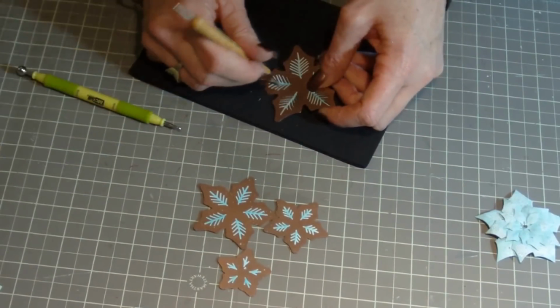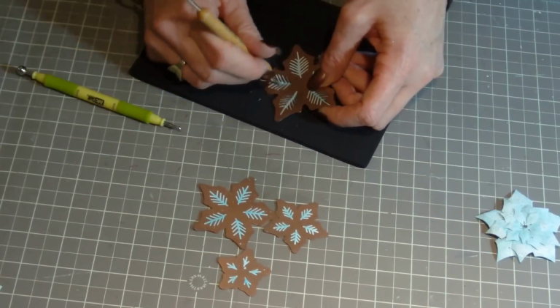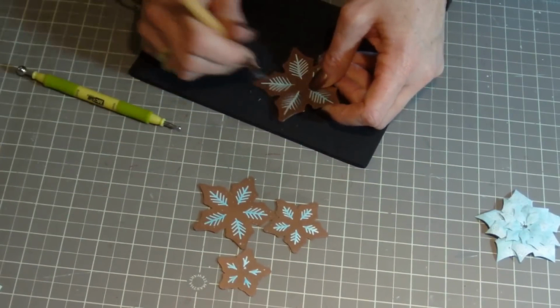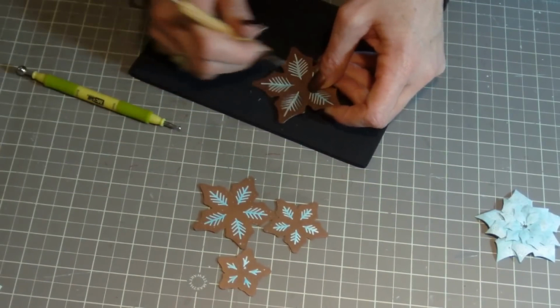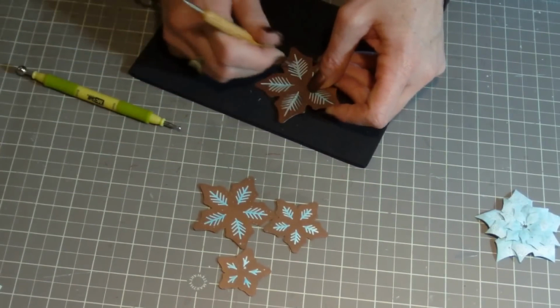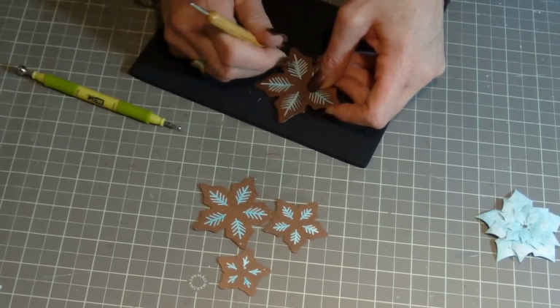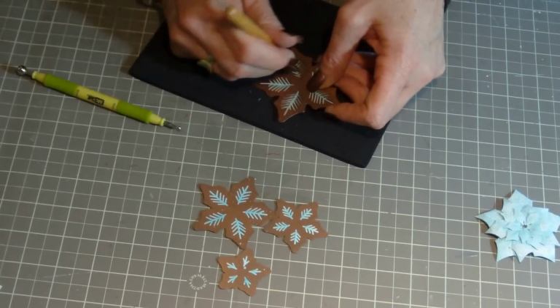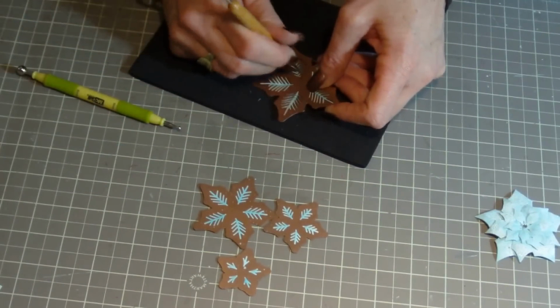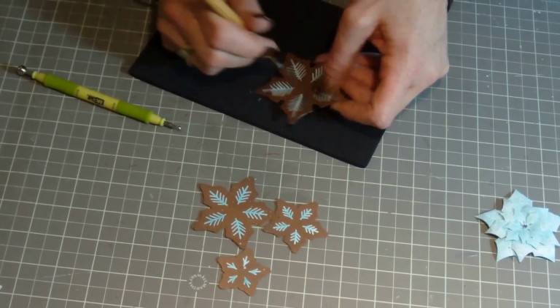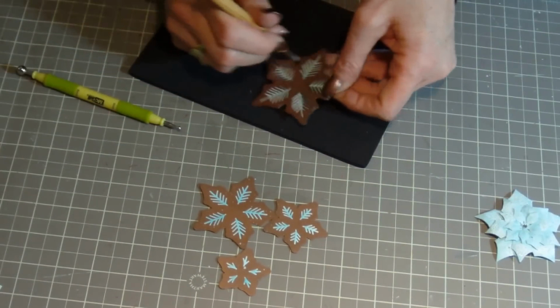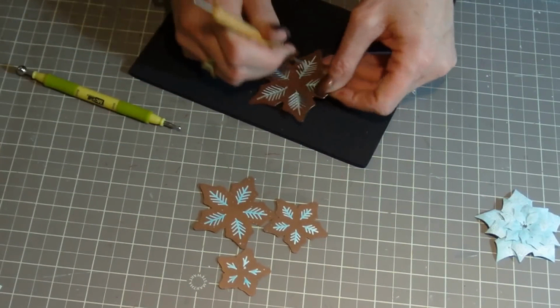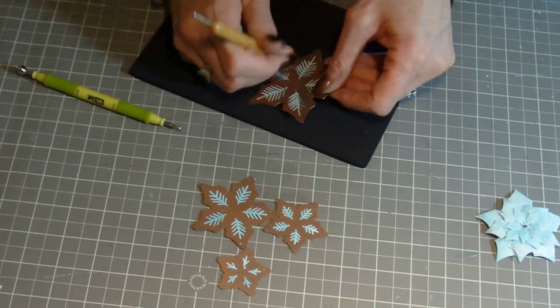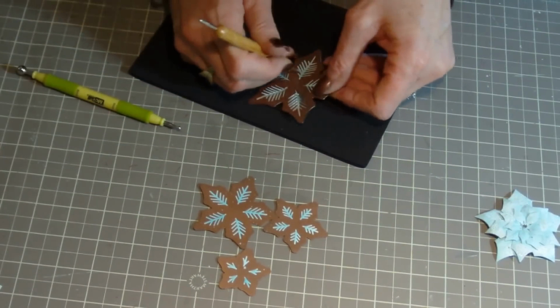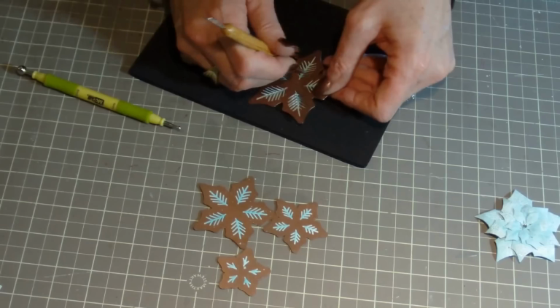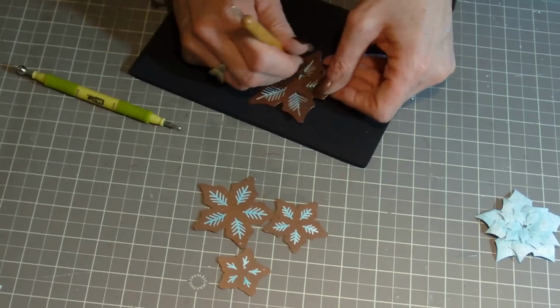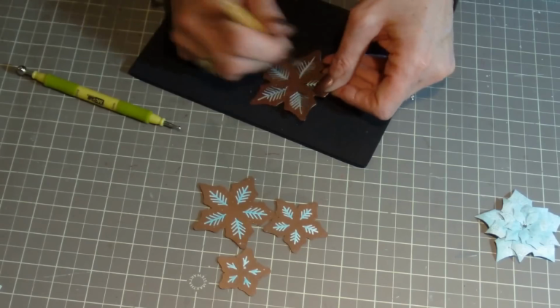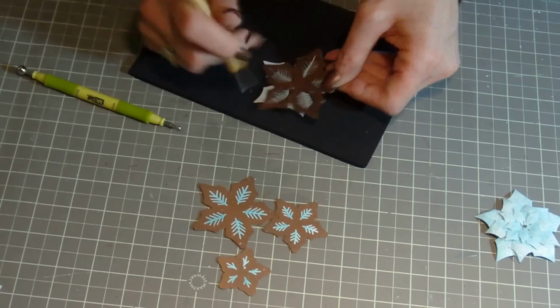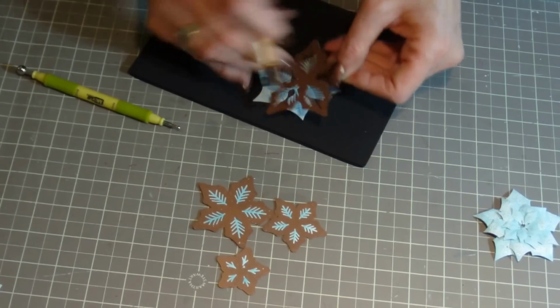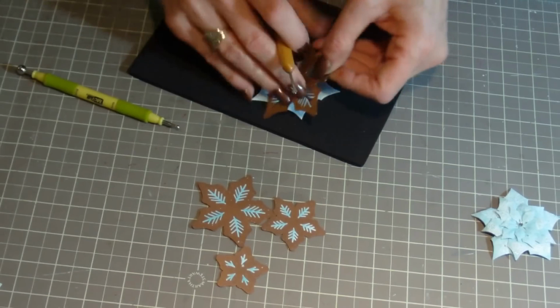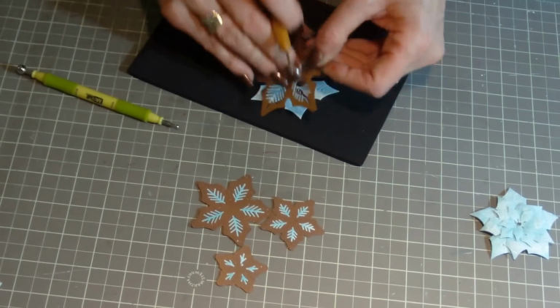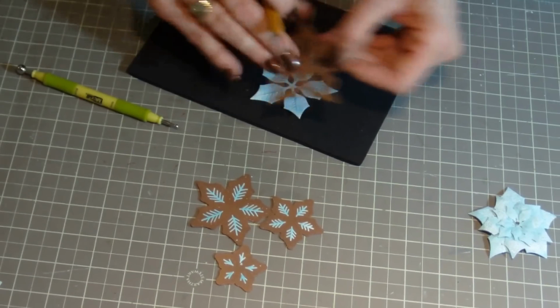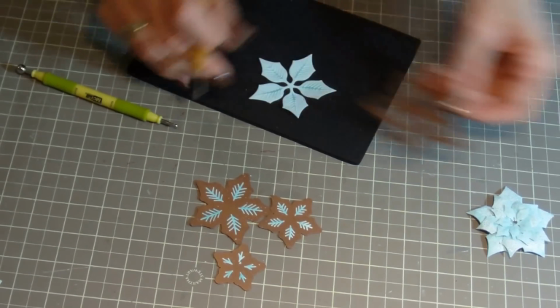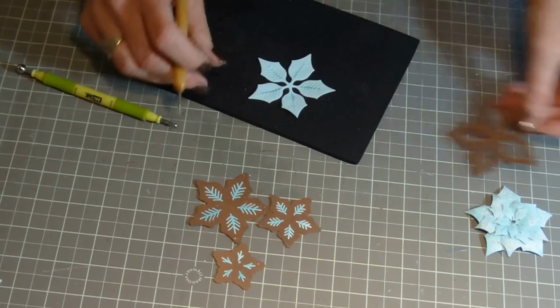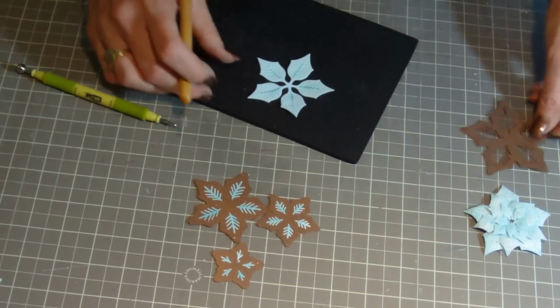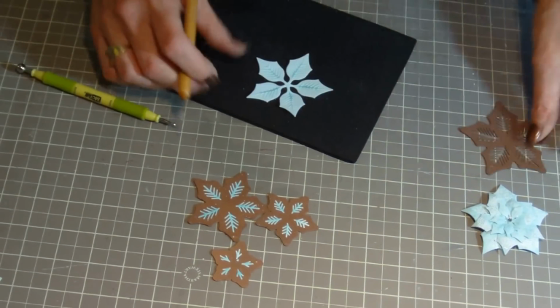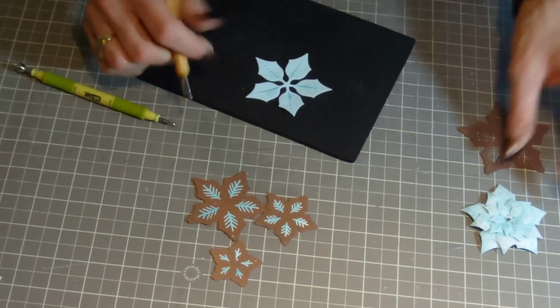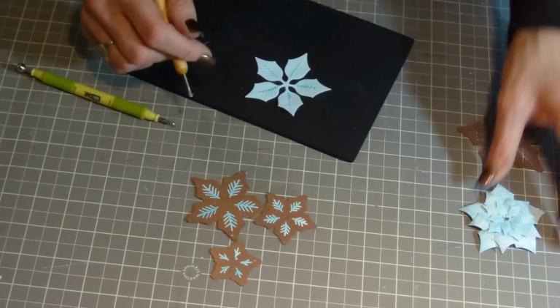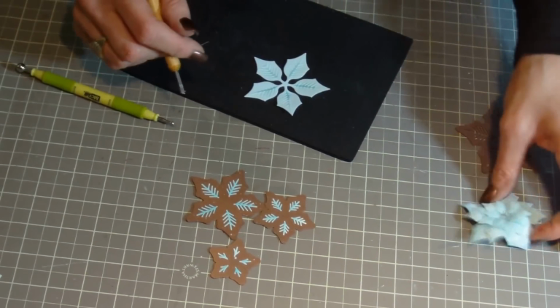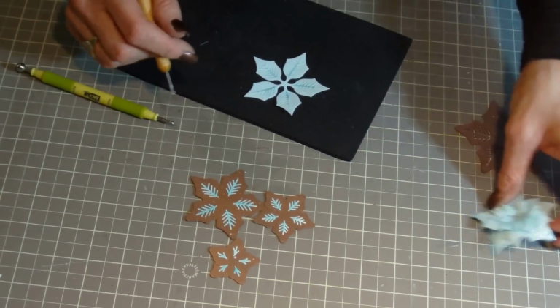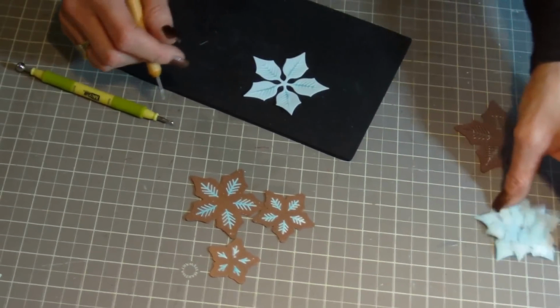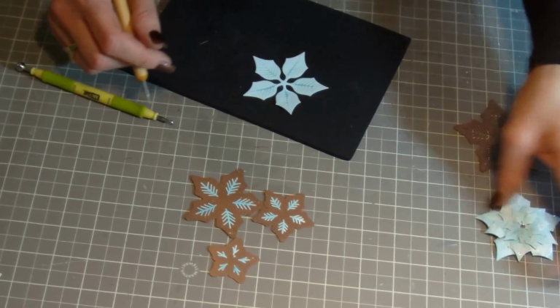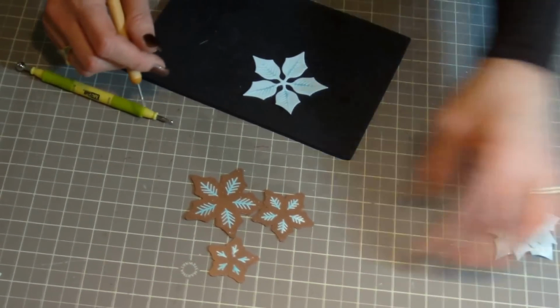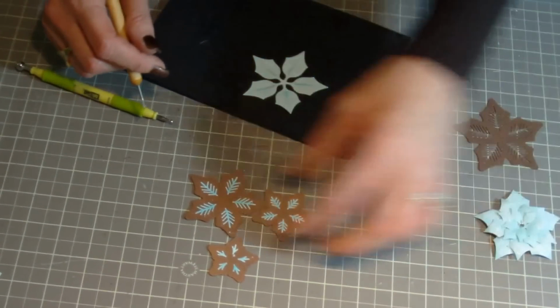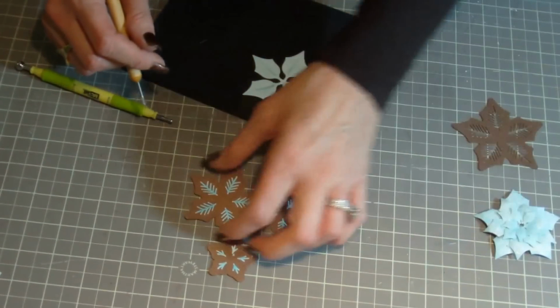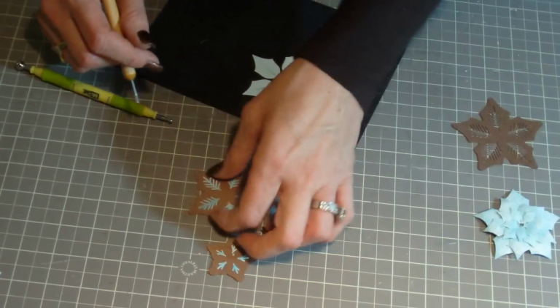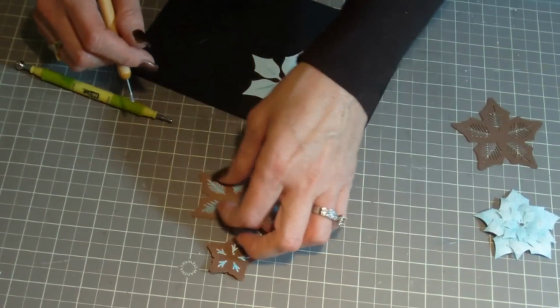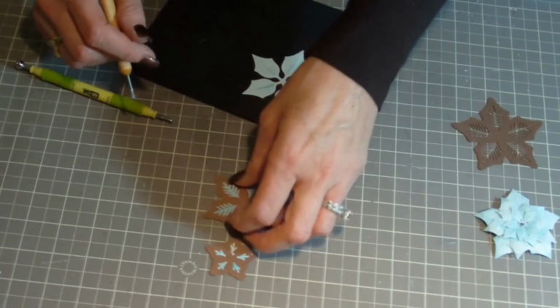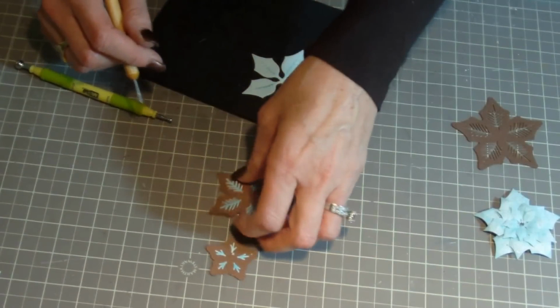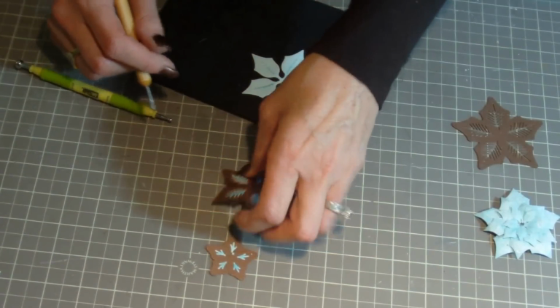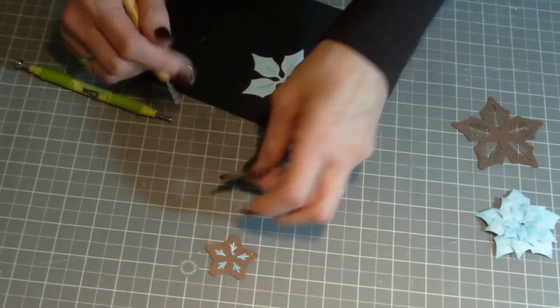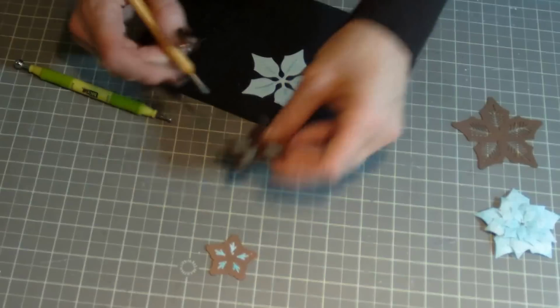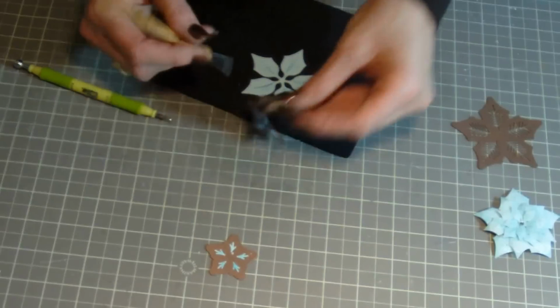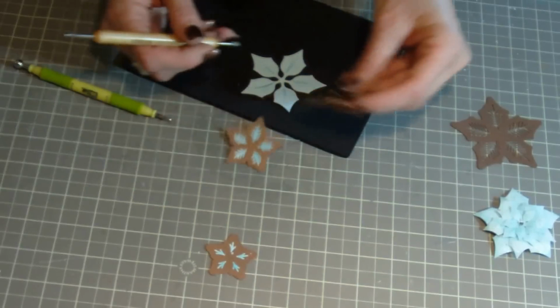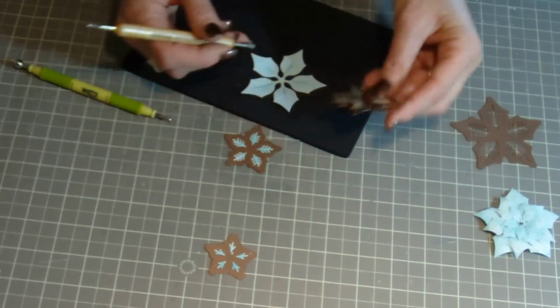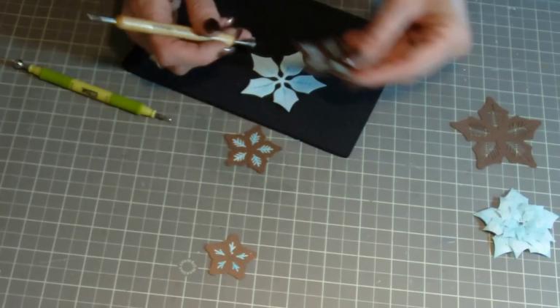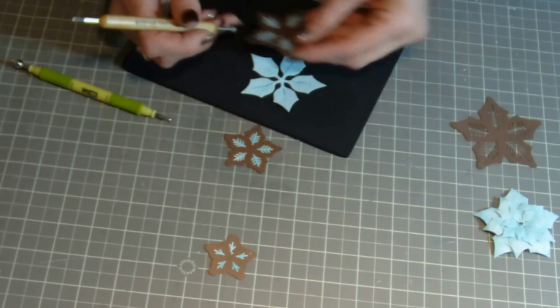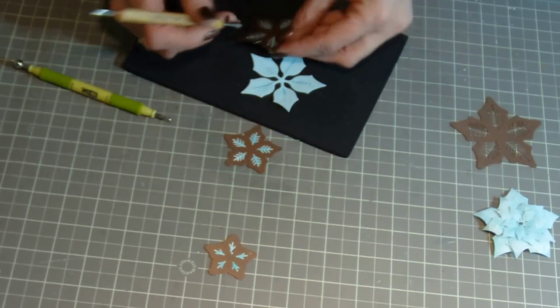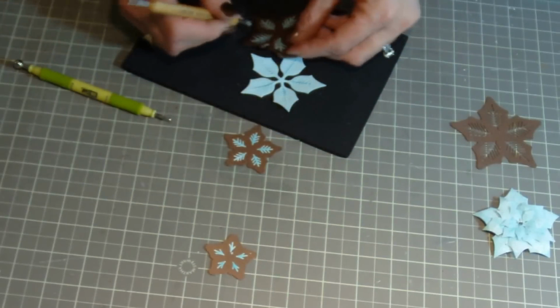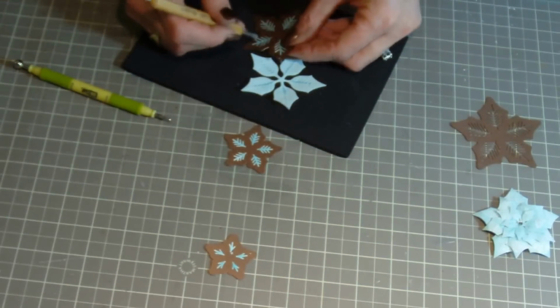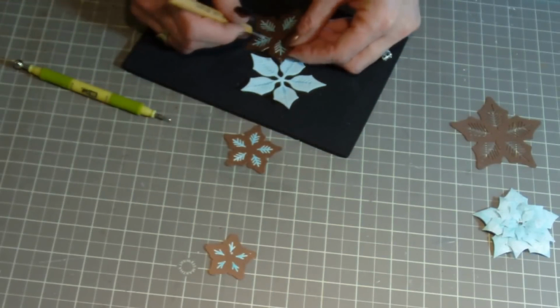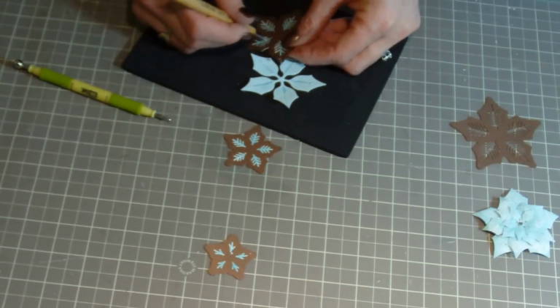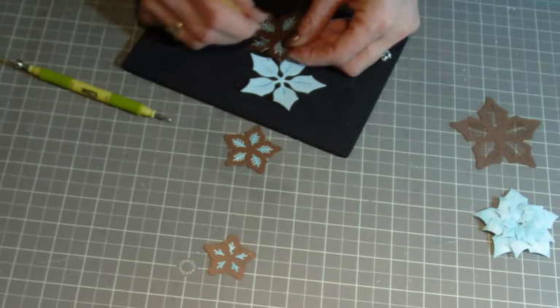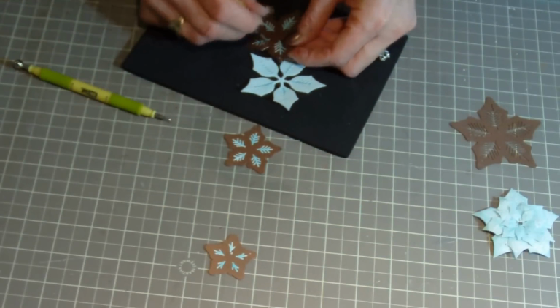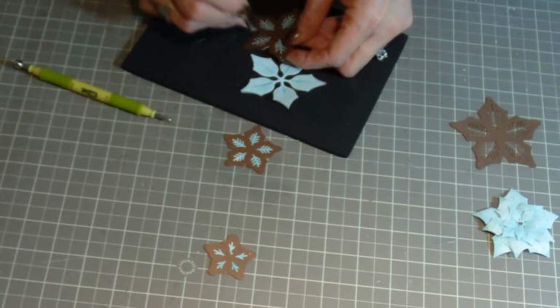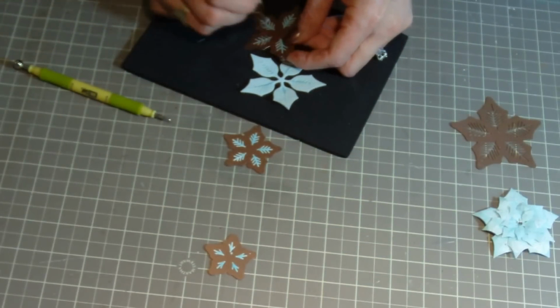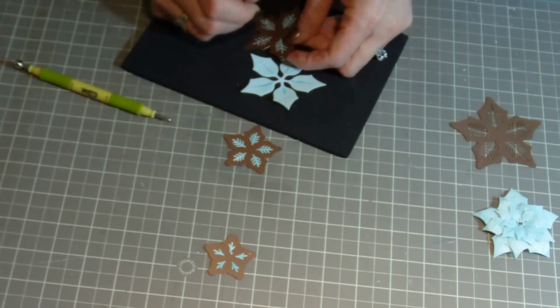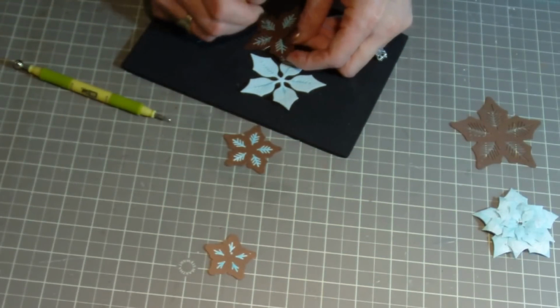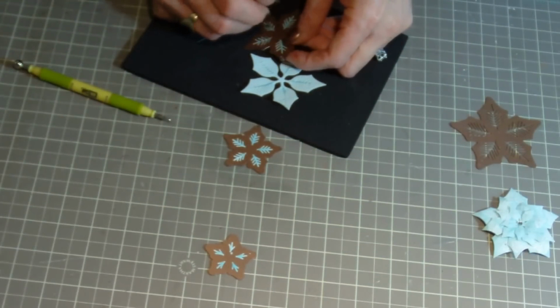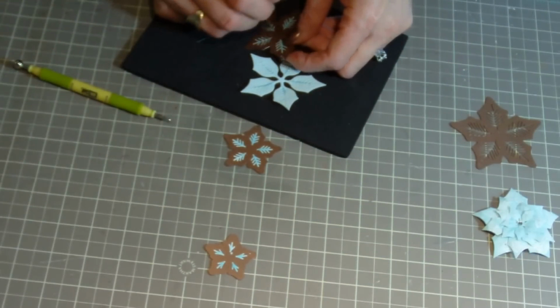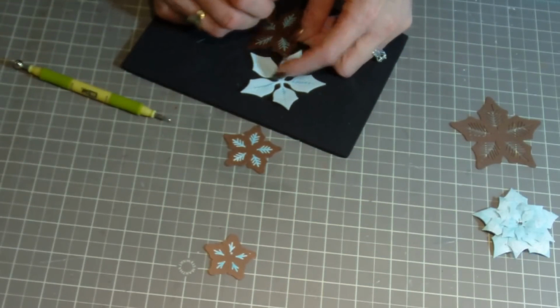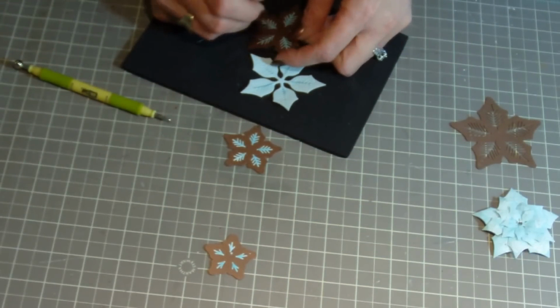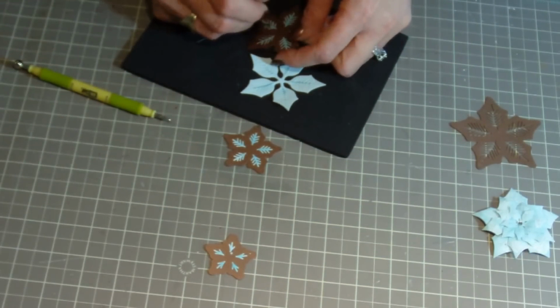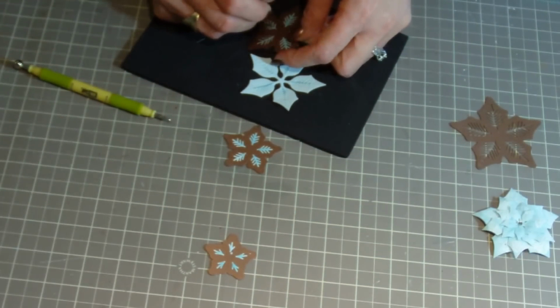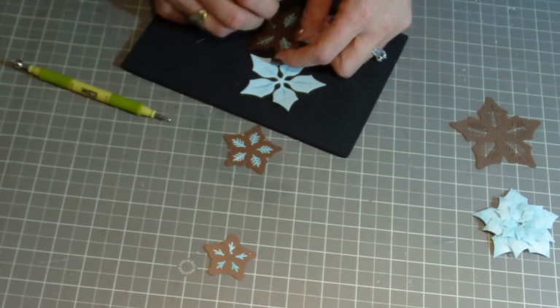And now I'm going to carefully remove the shapes from the dies.